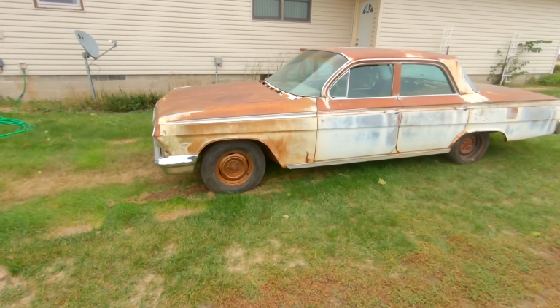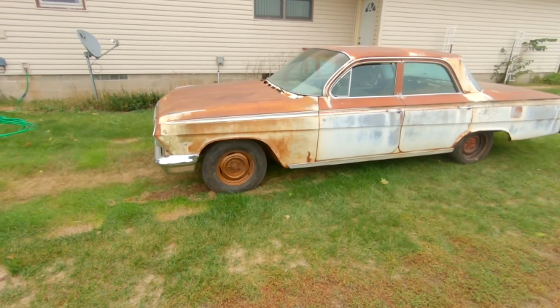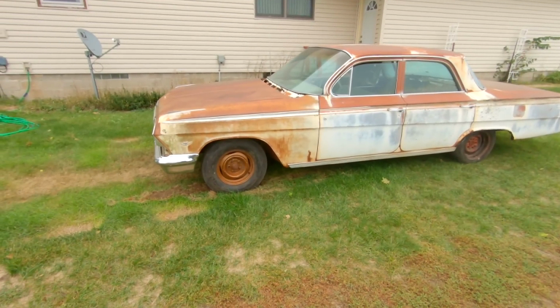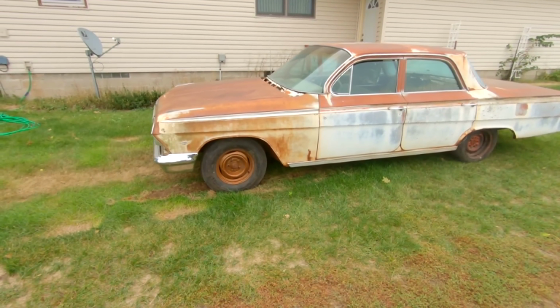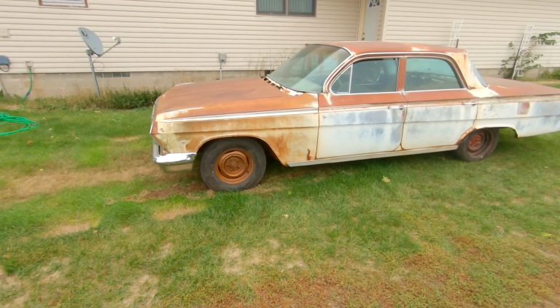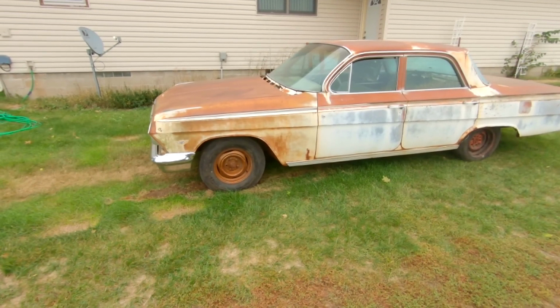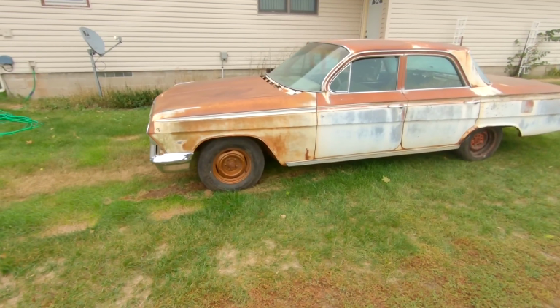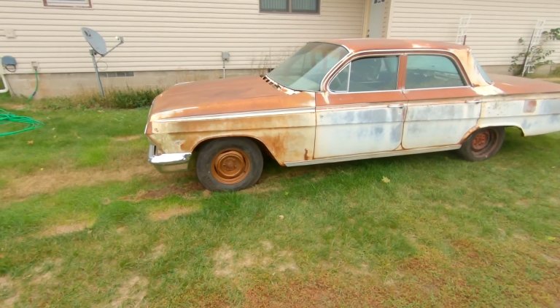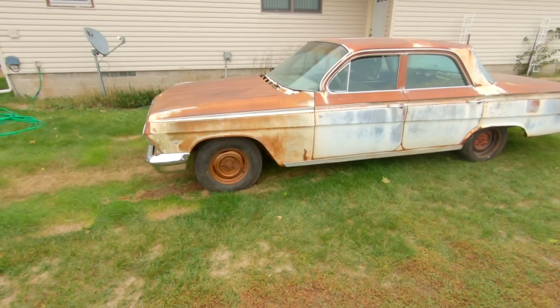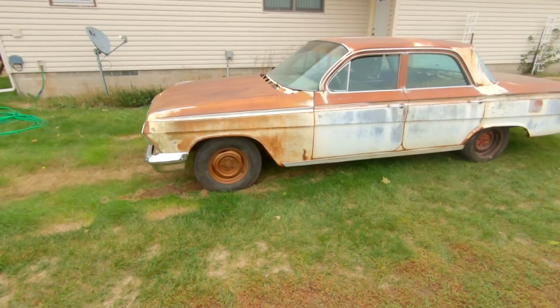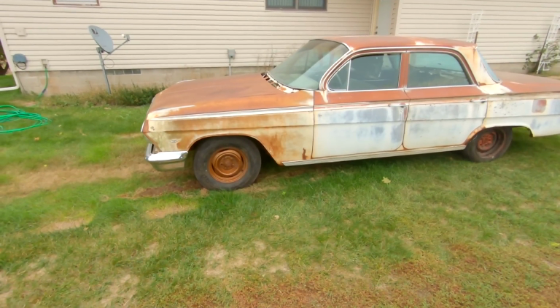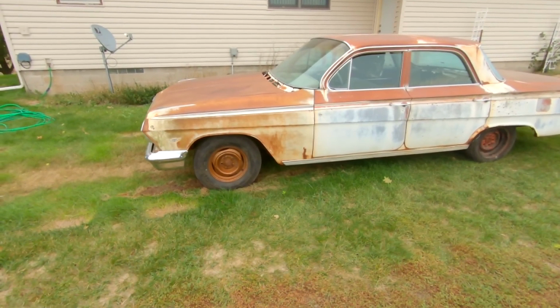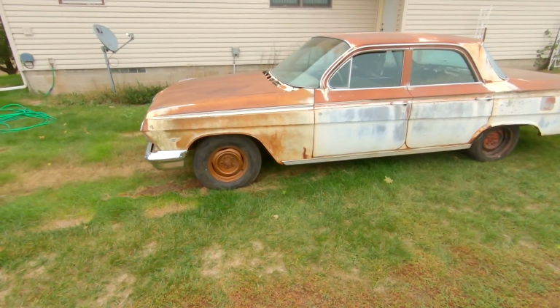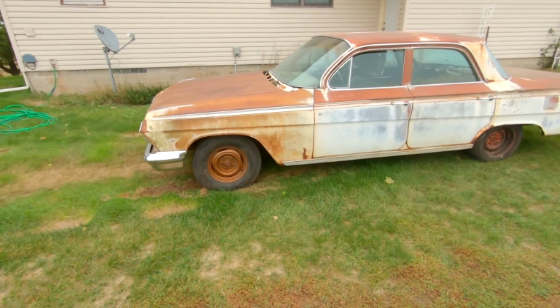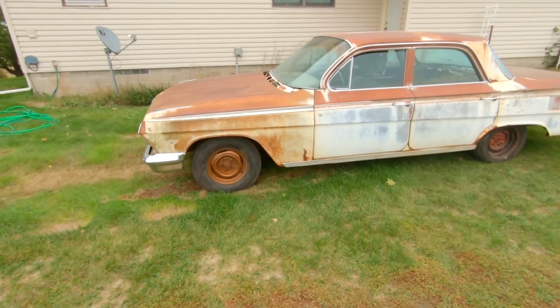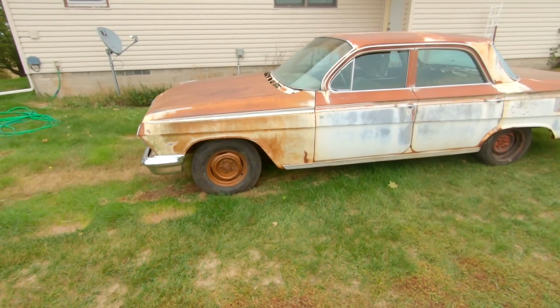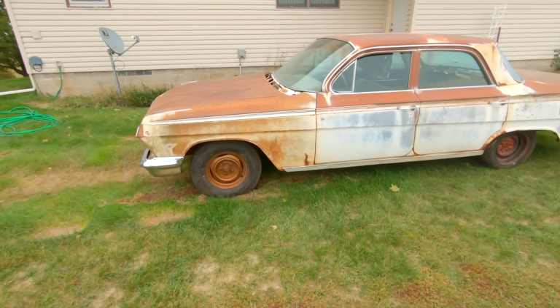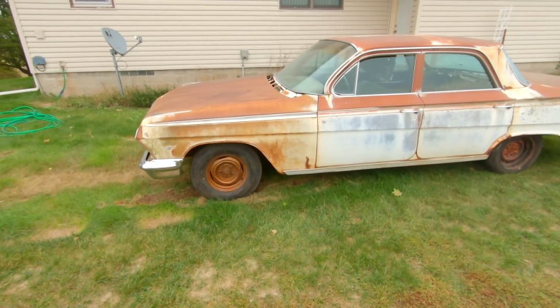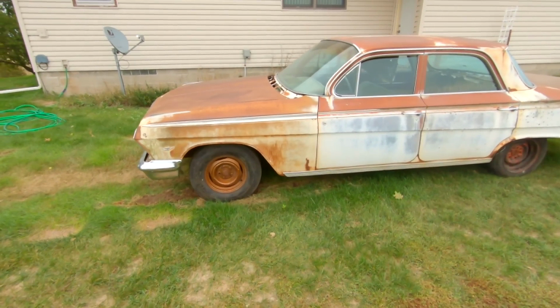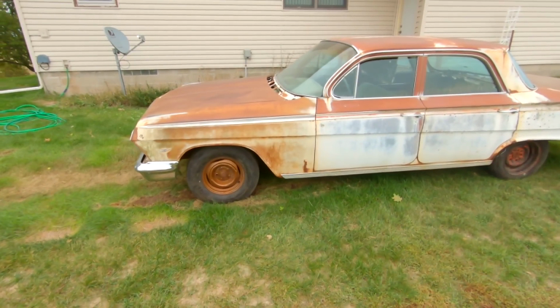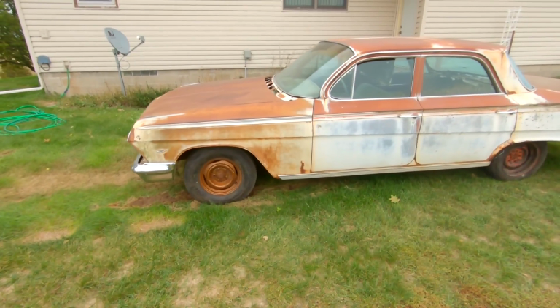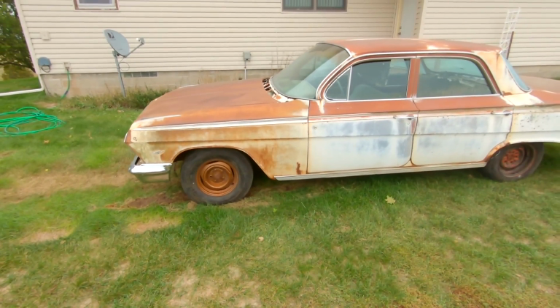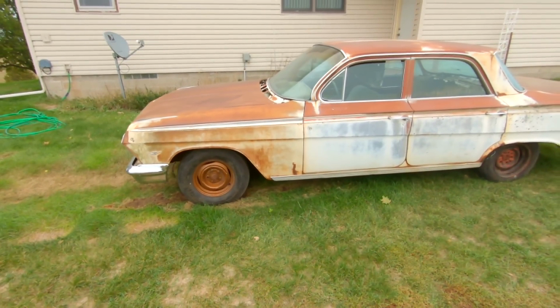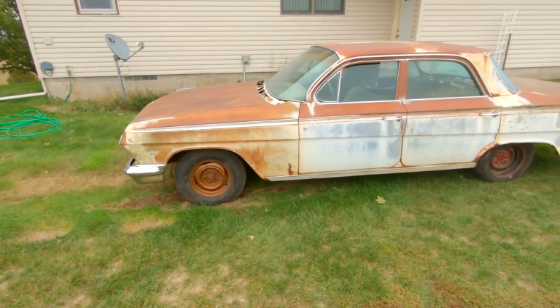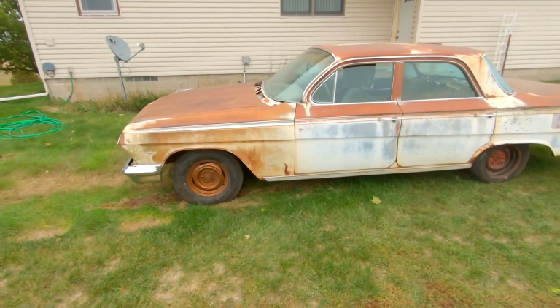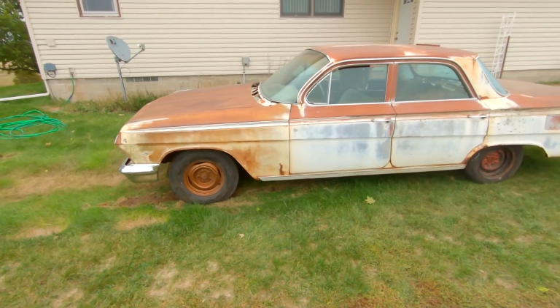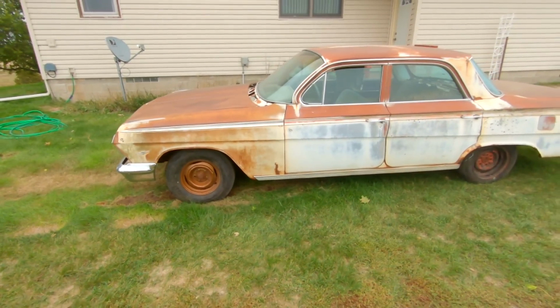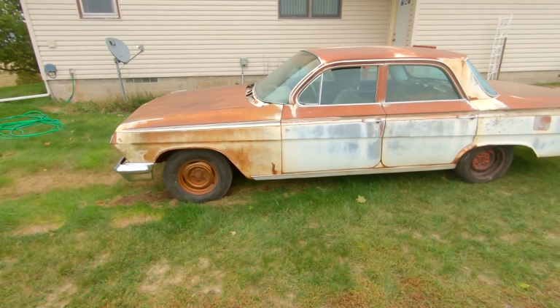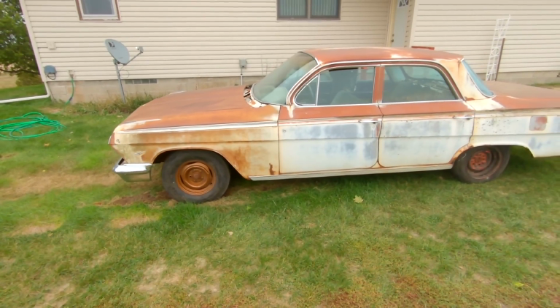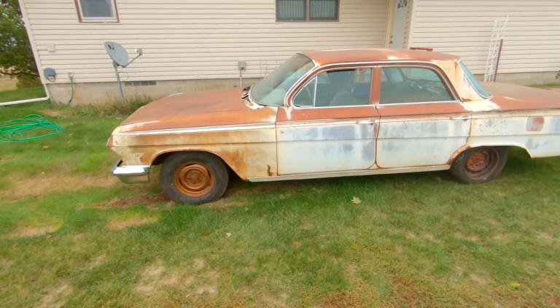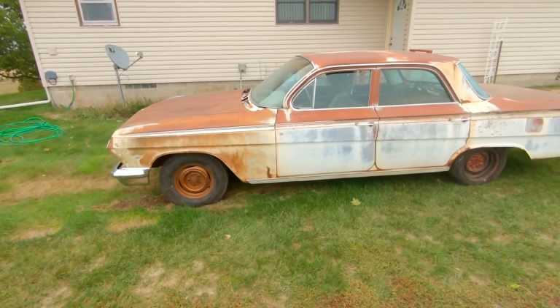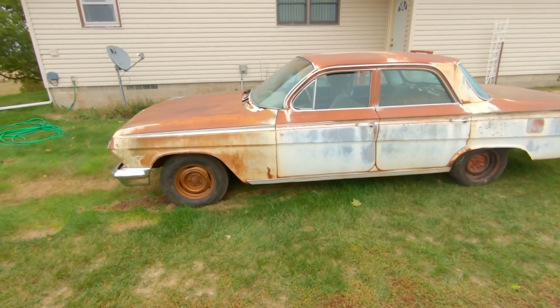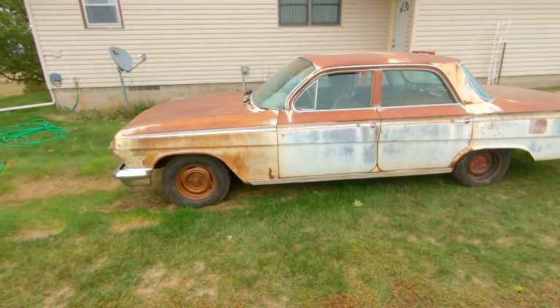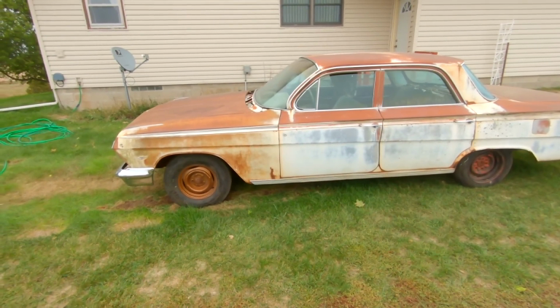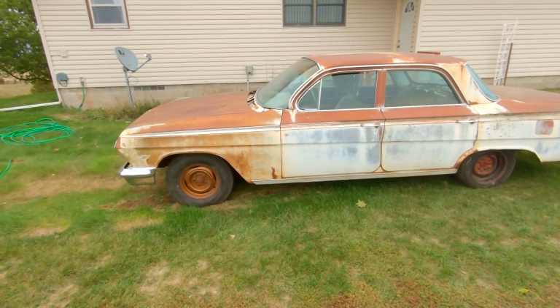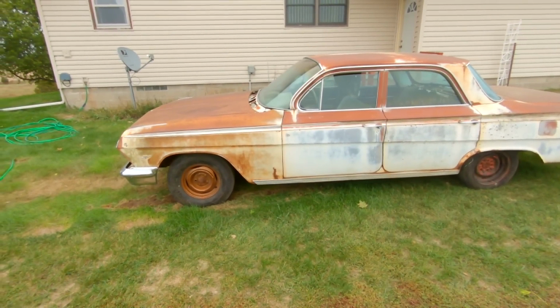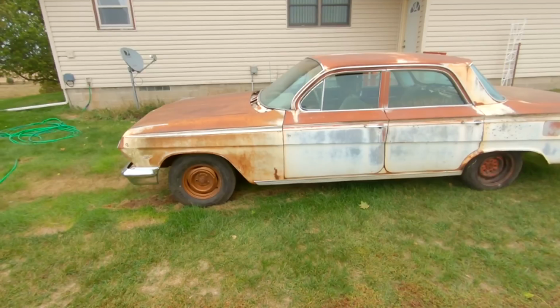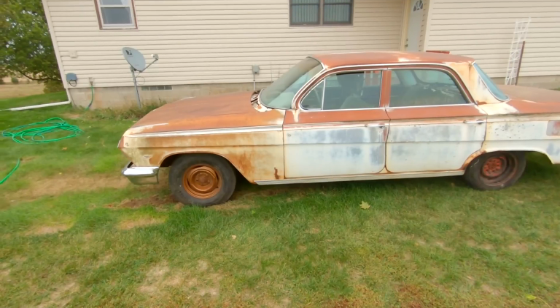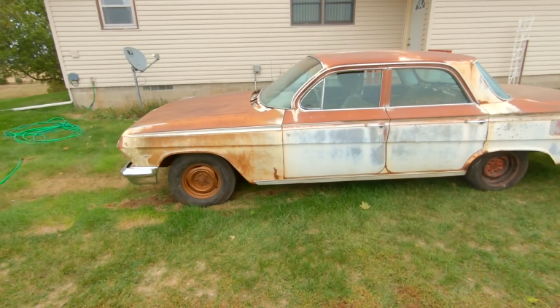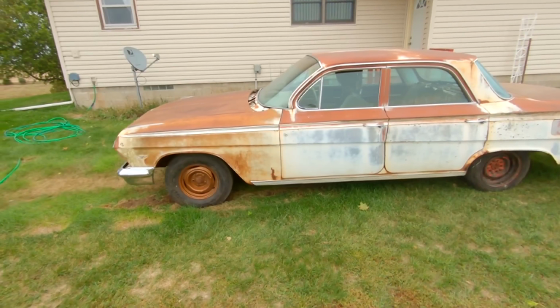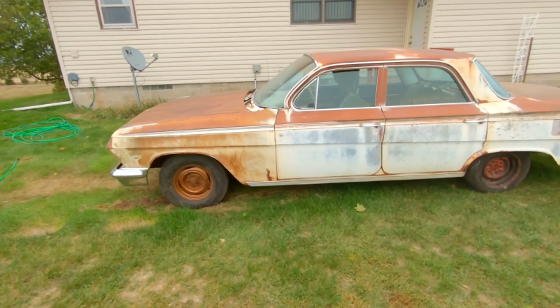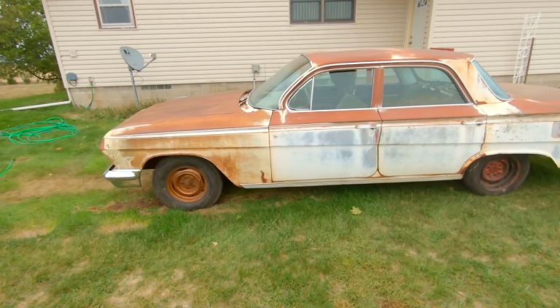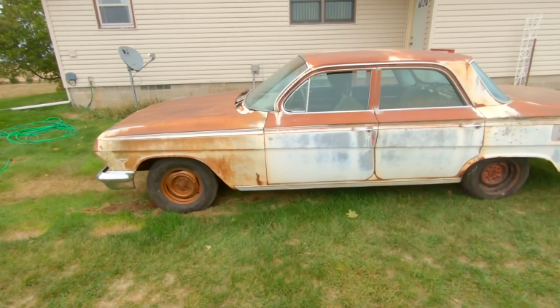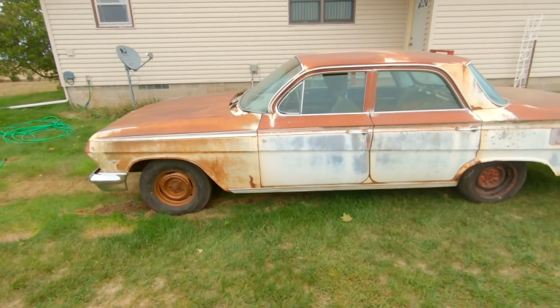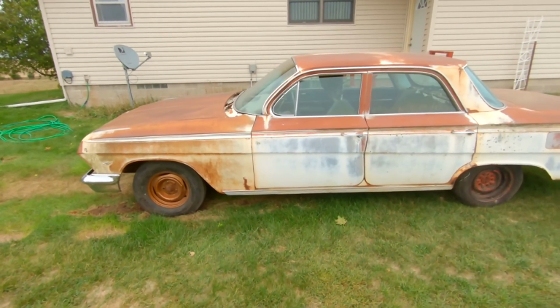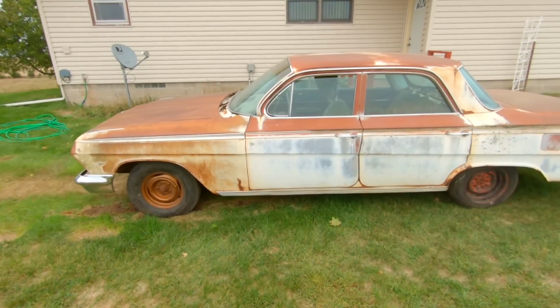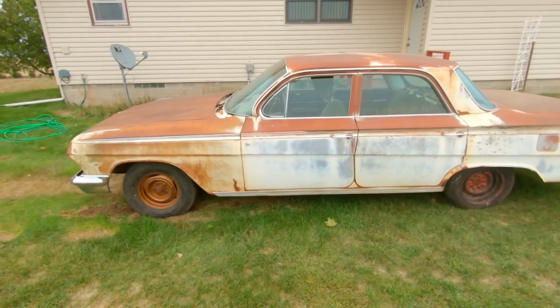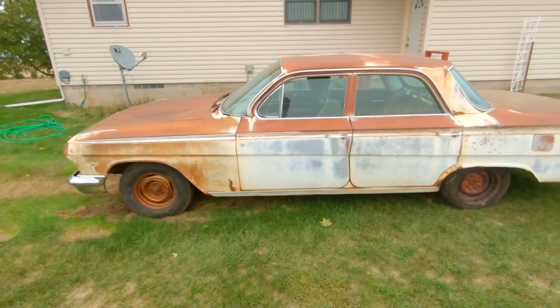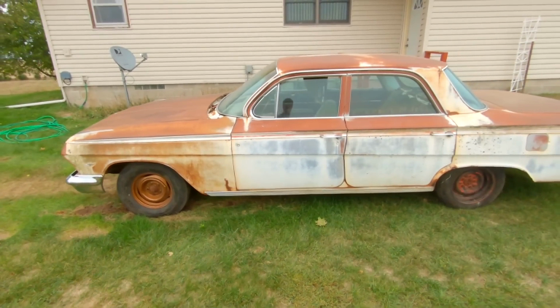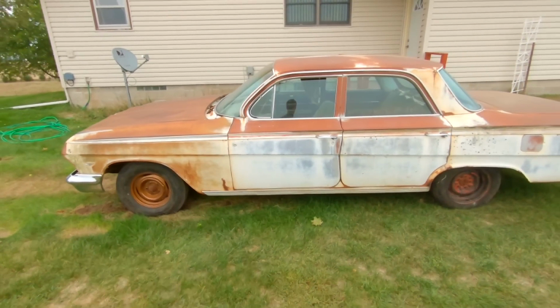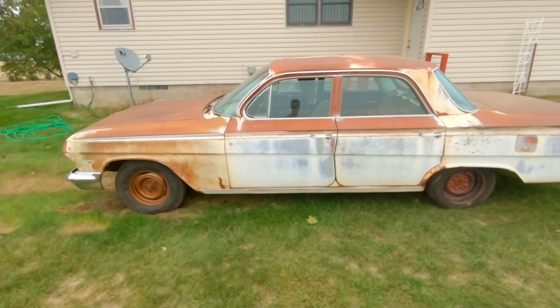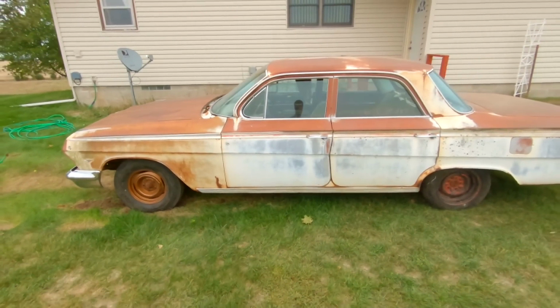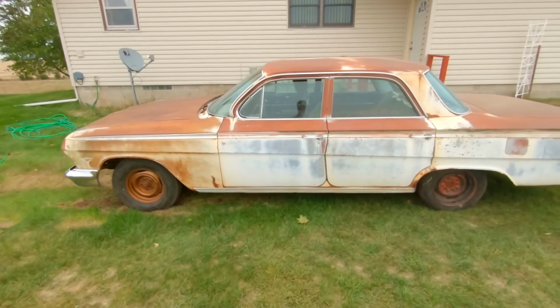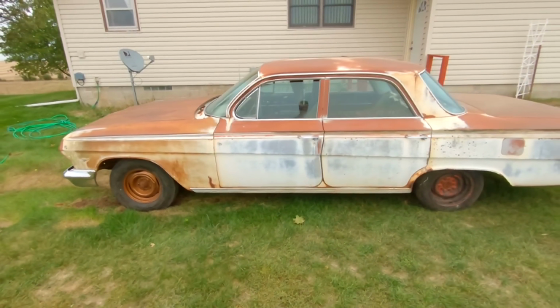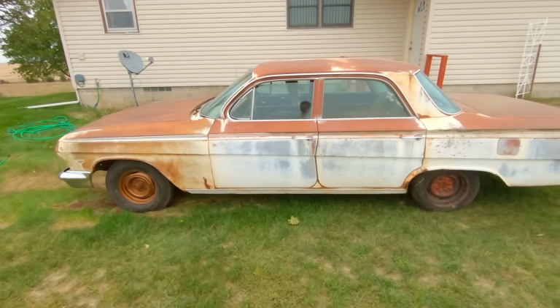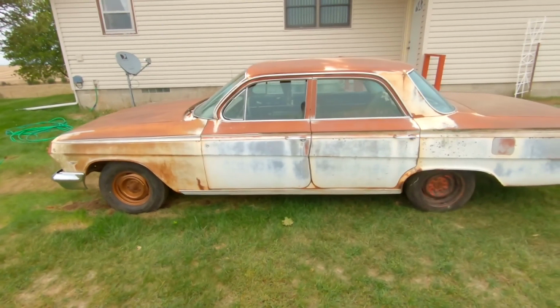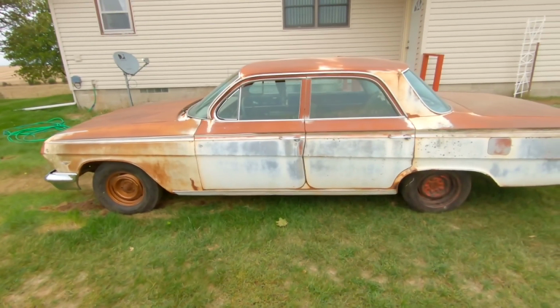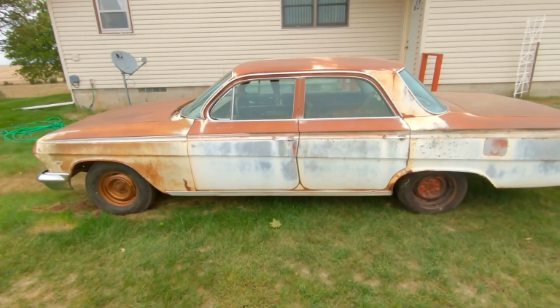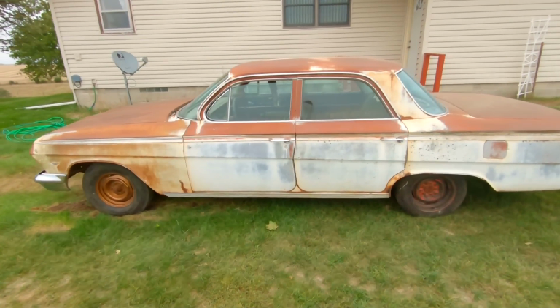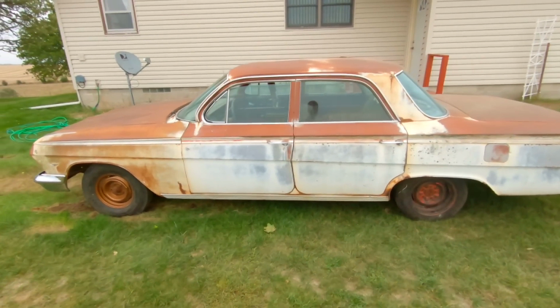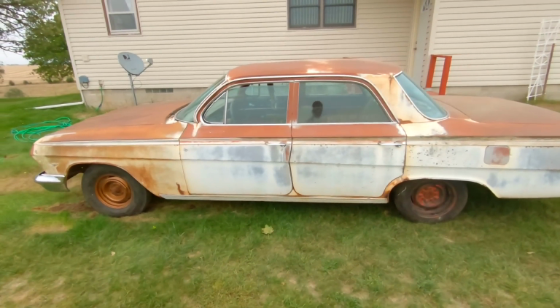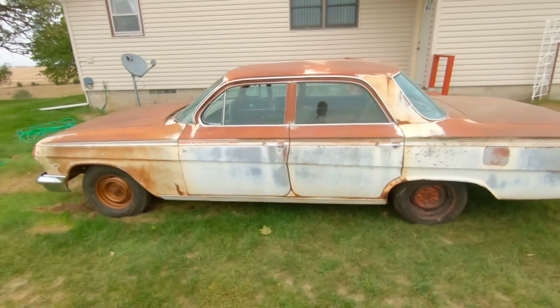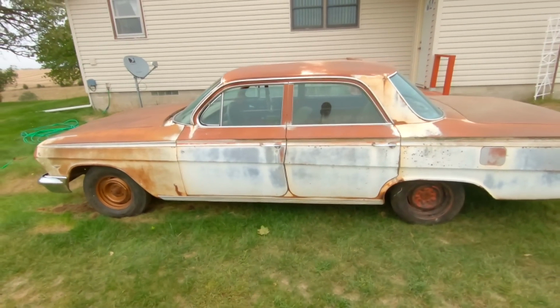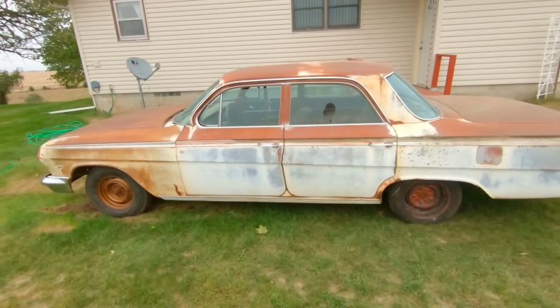Hey, how's it going everyone? My name is Ryan with Iowa Classic Cars, and today we're going to be cleaning out my newest find.